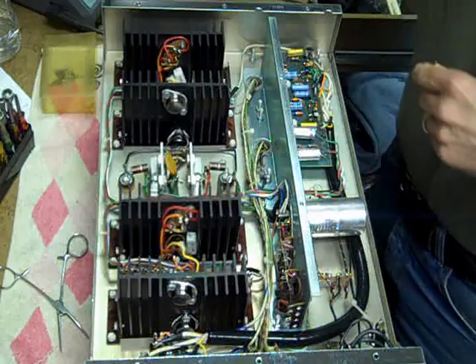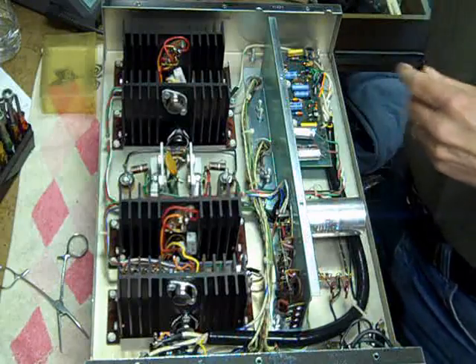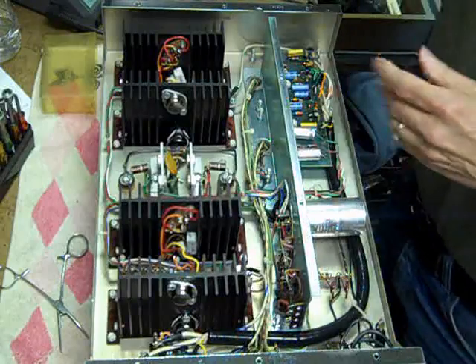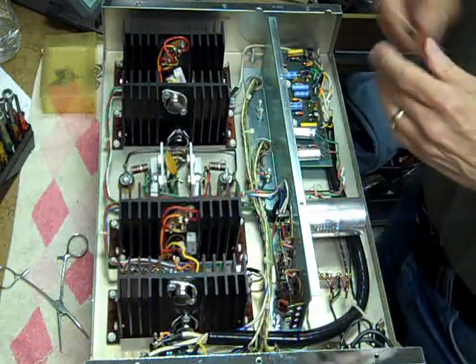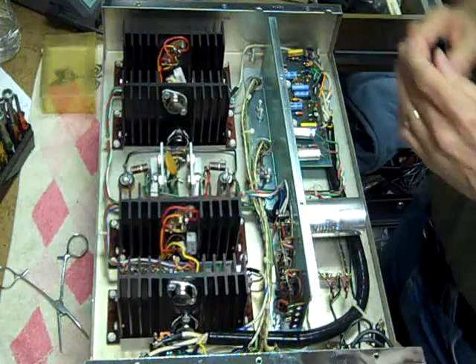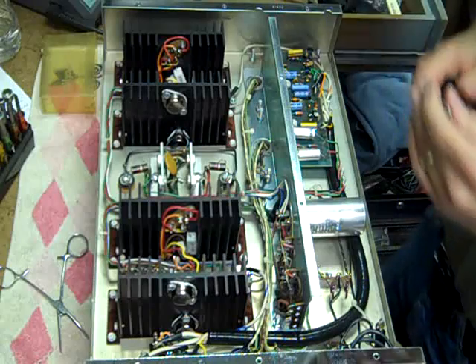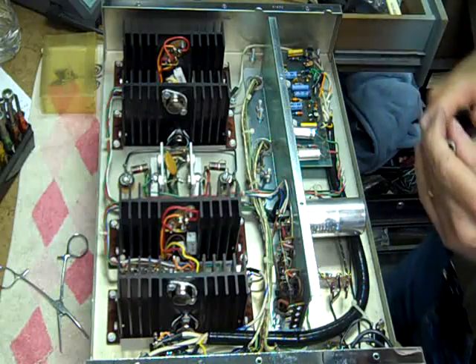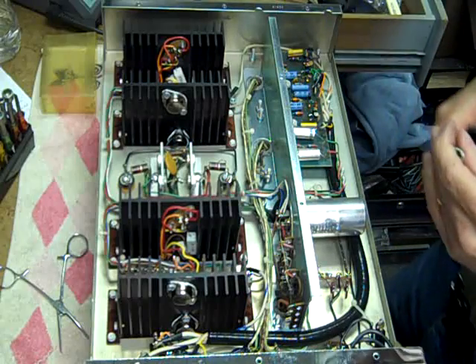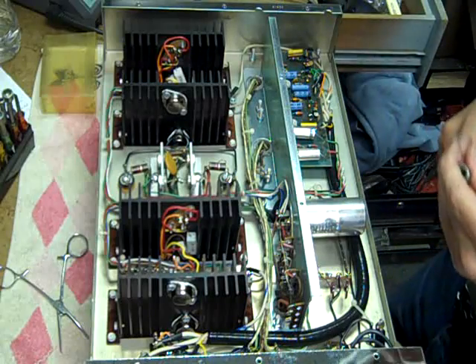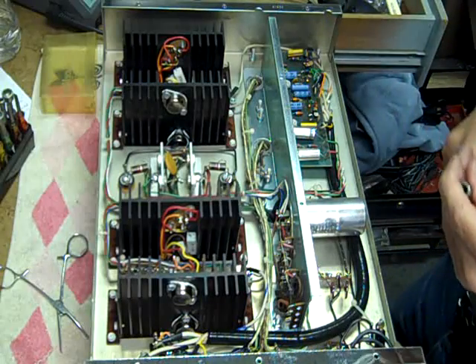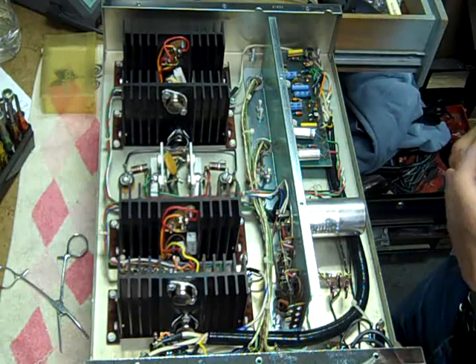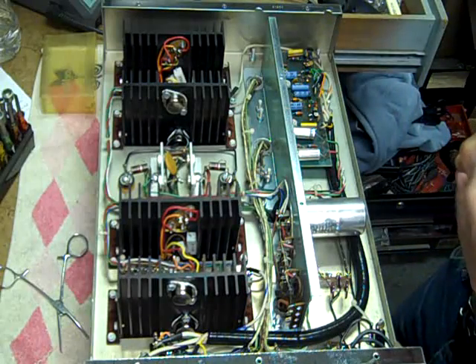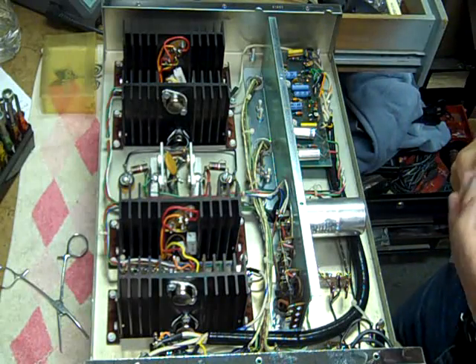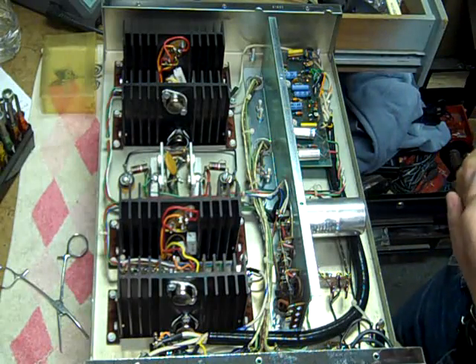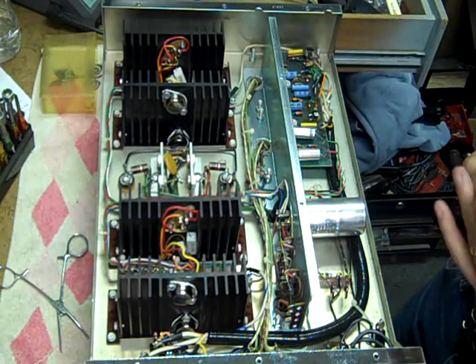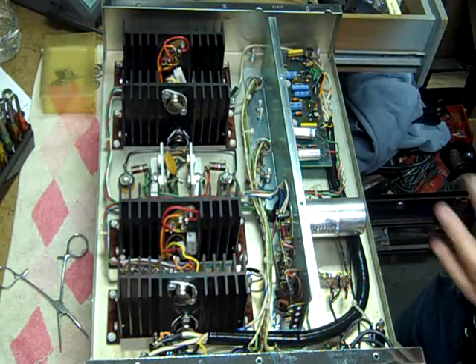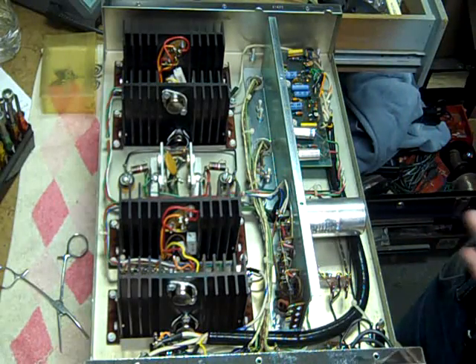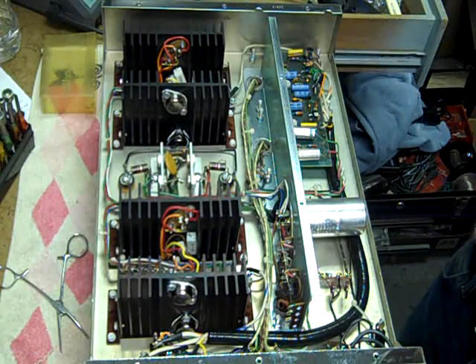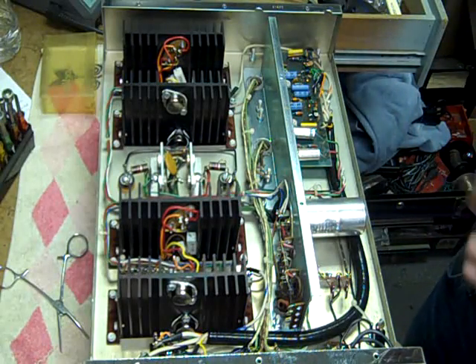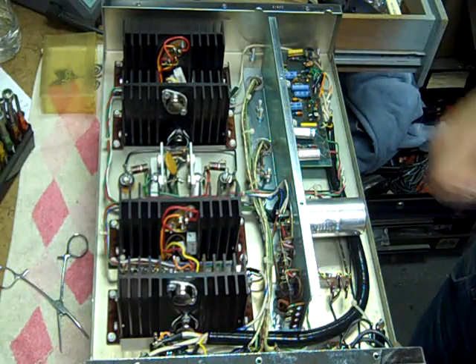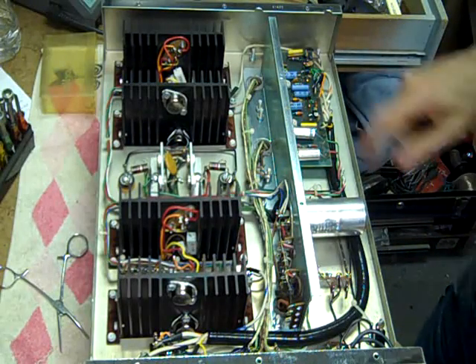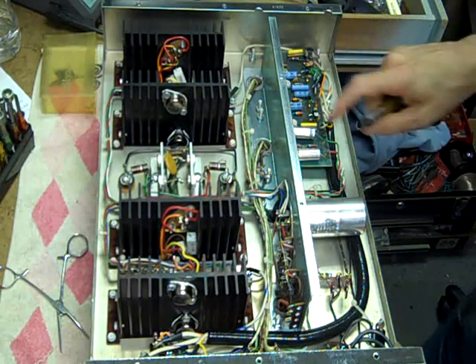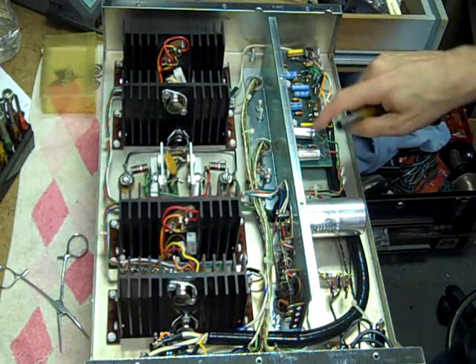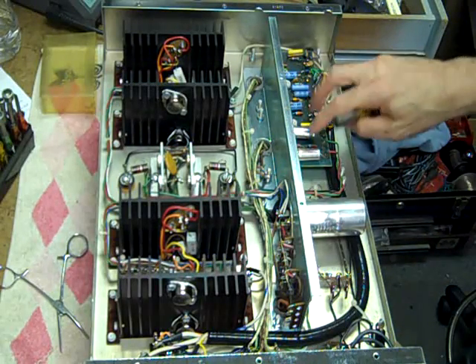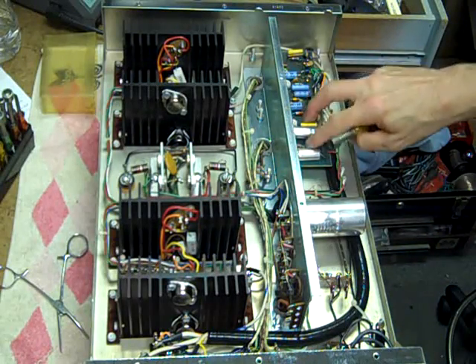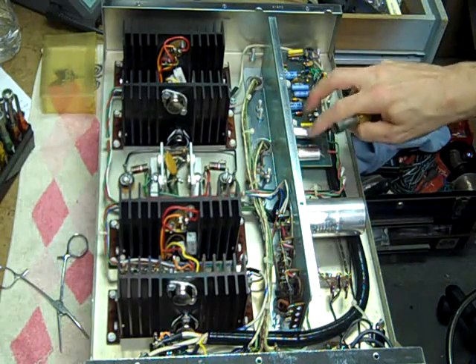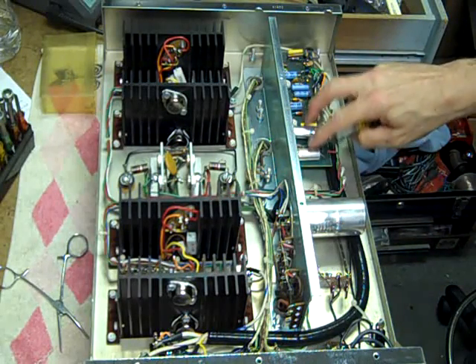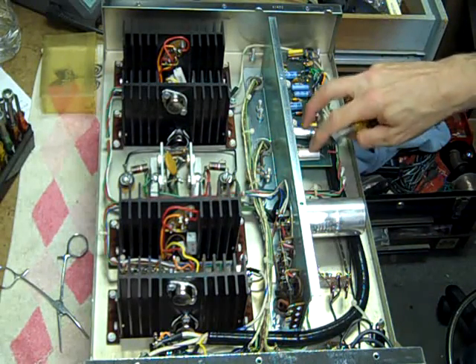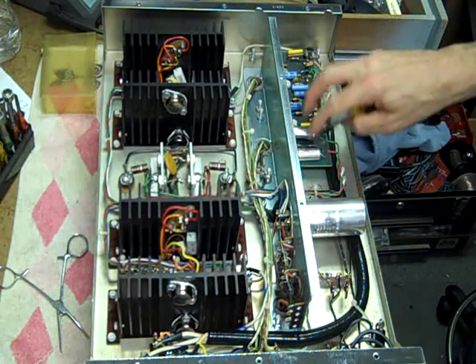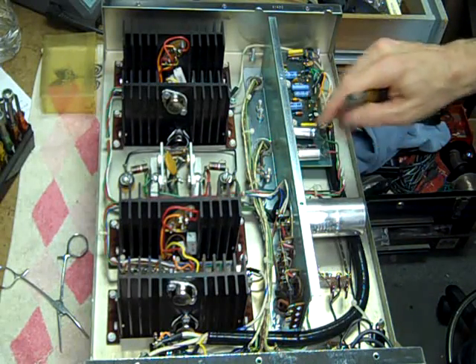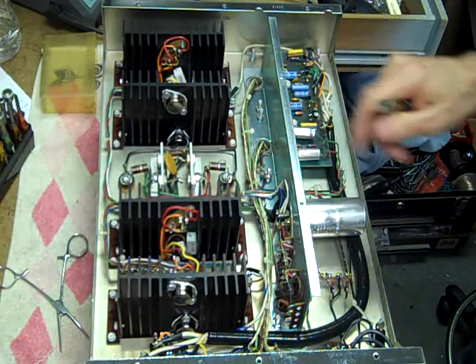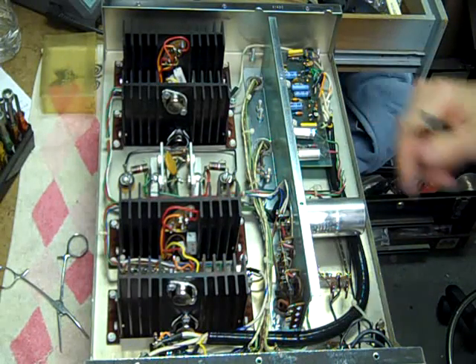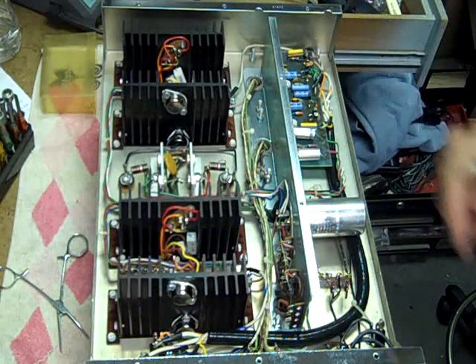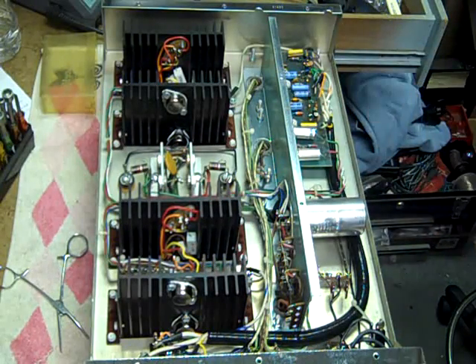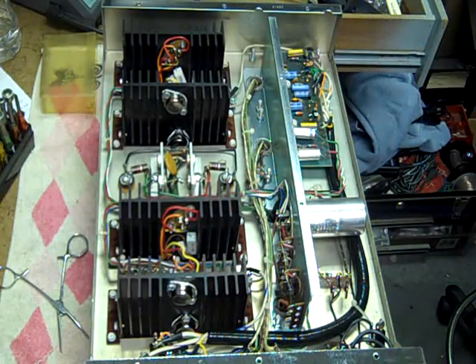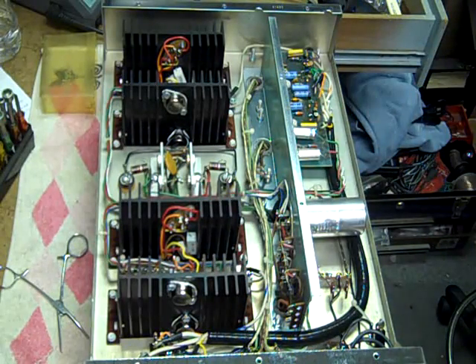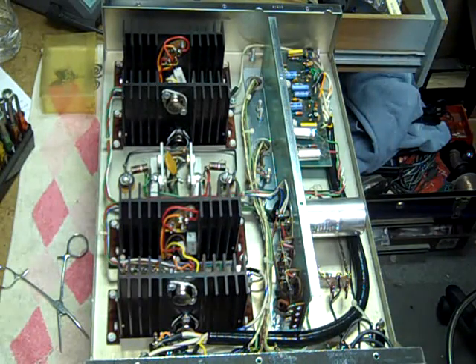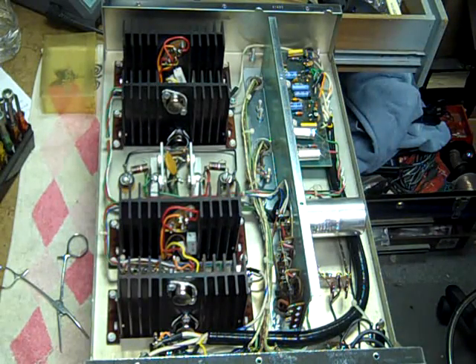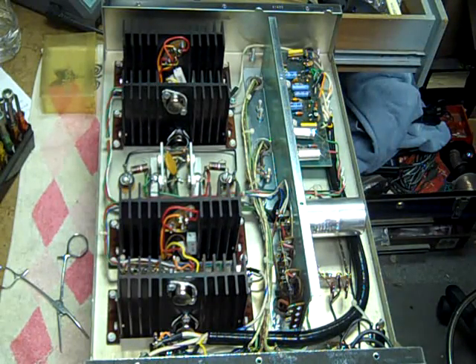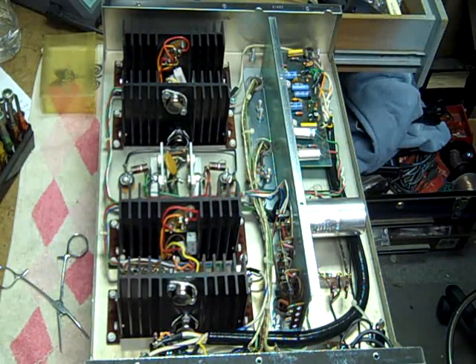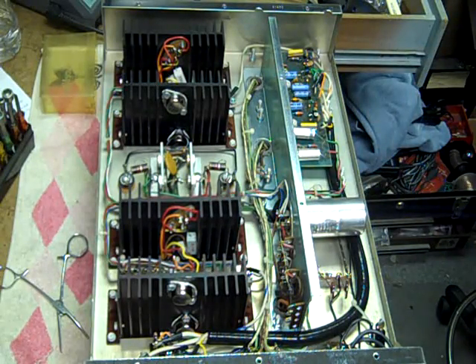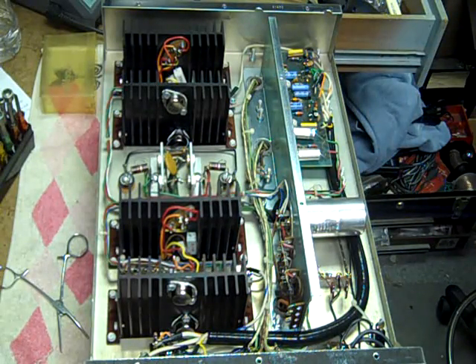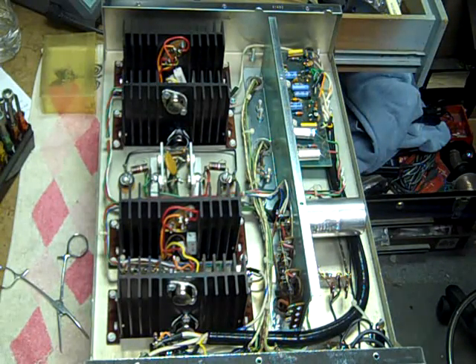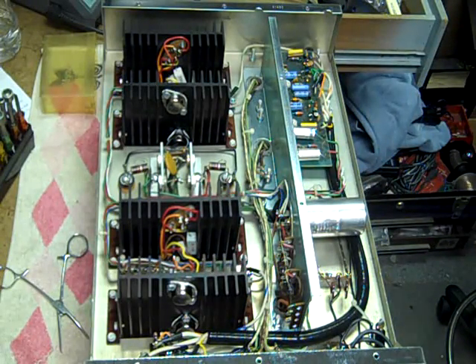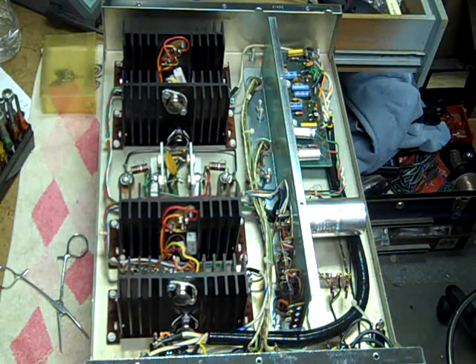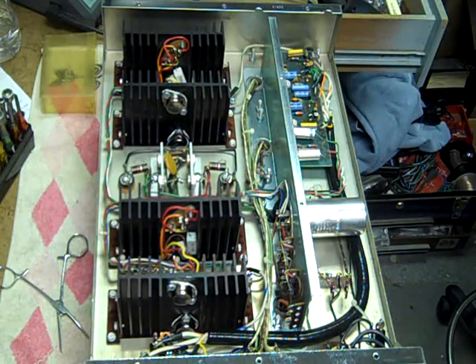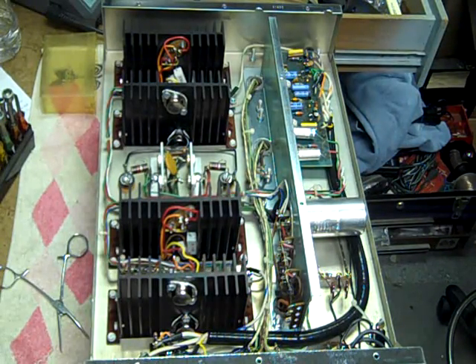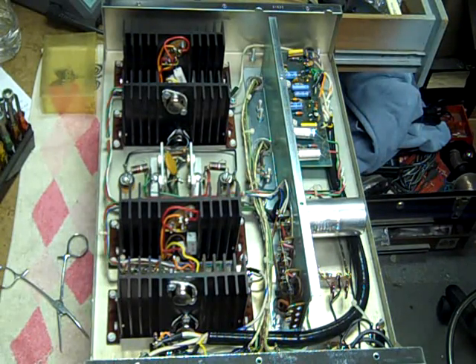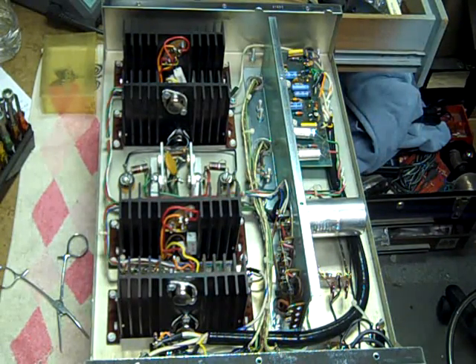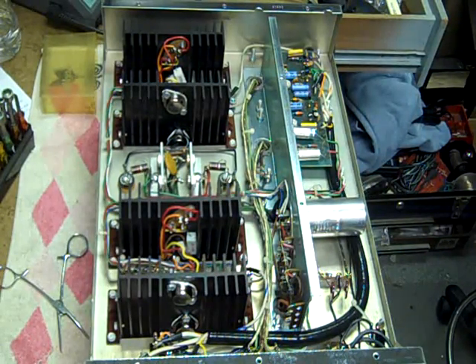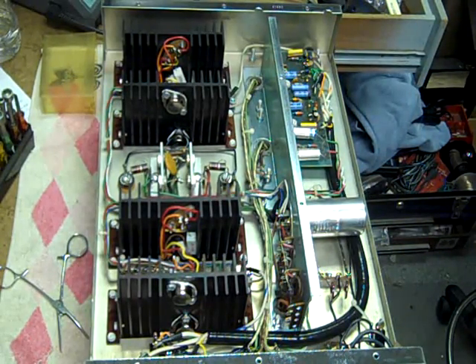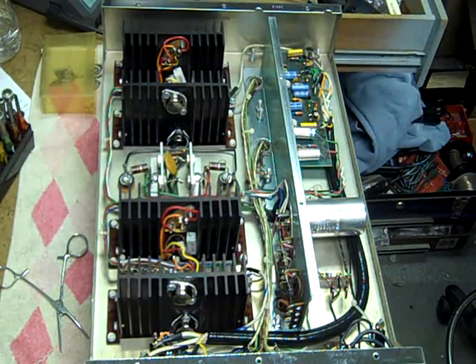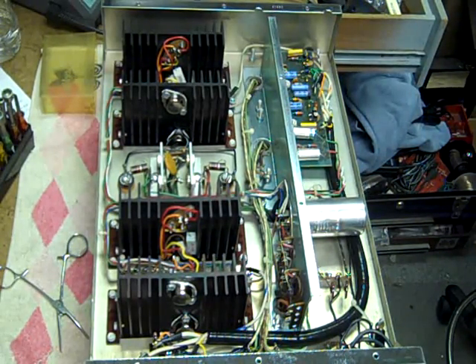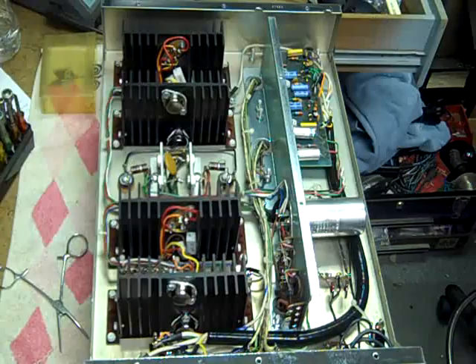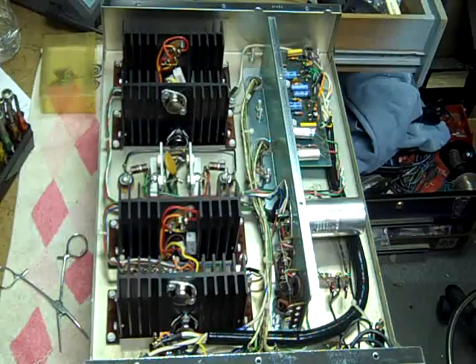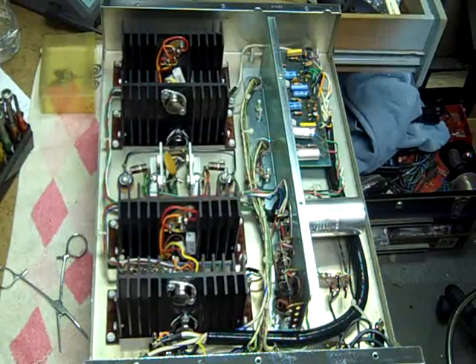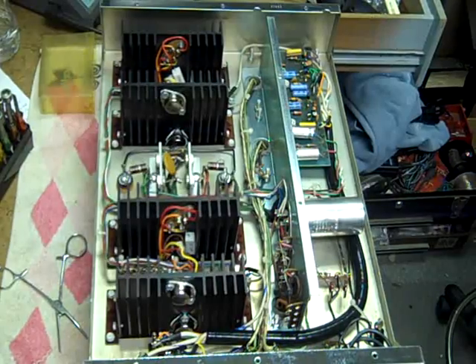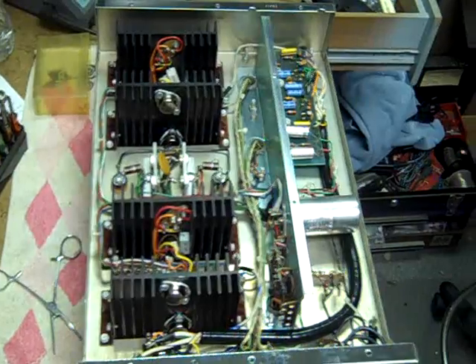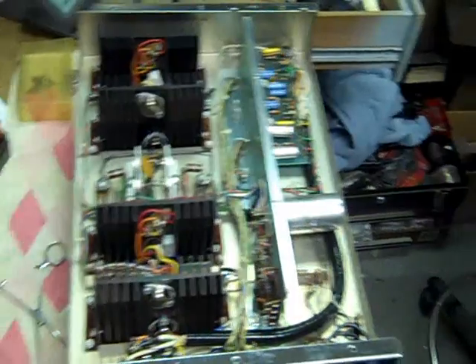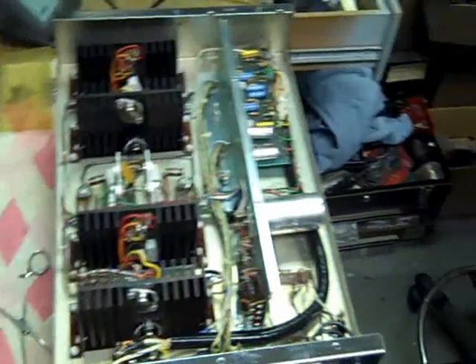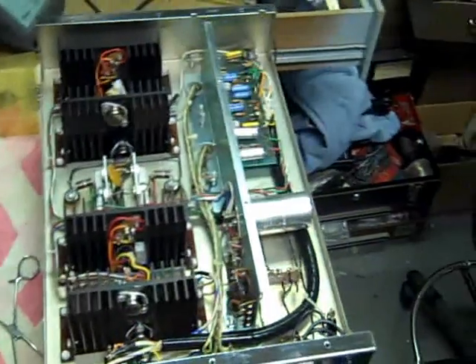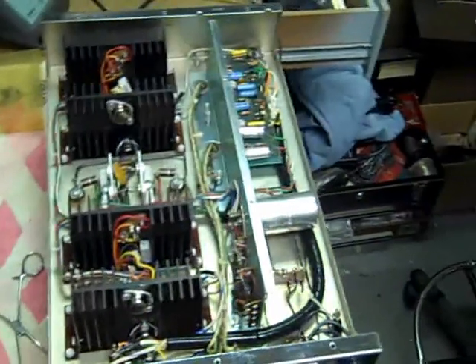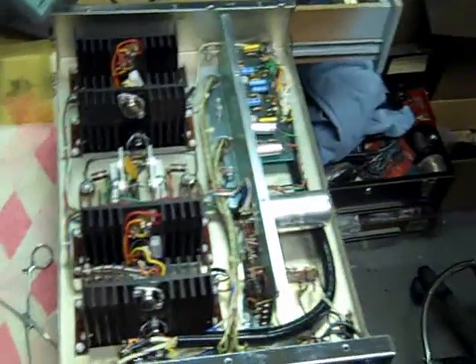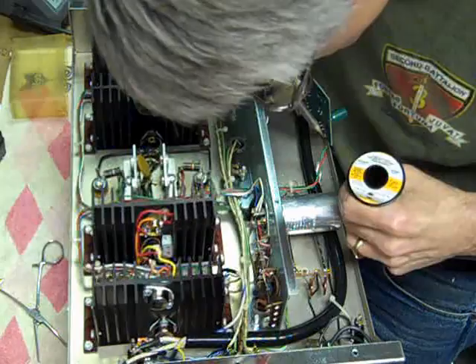As I mentioned previously, these two capacitors are troublemakers.